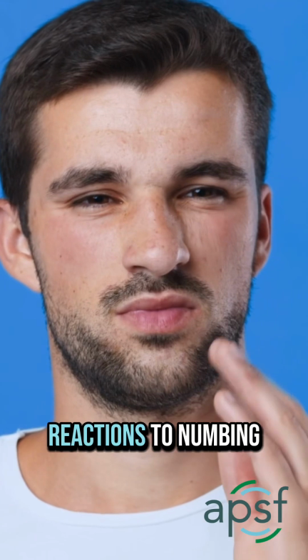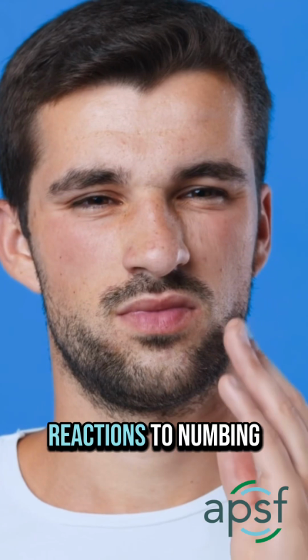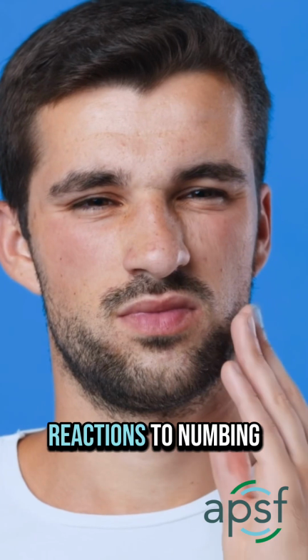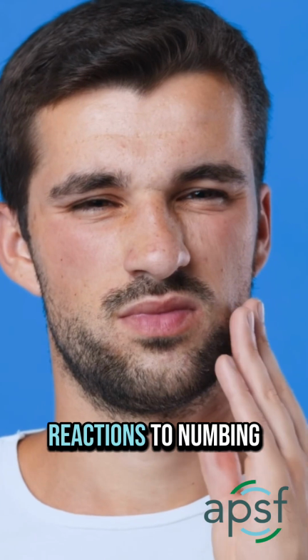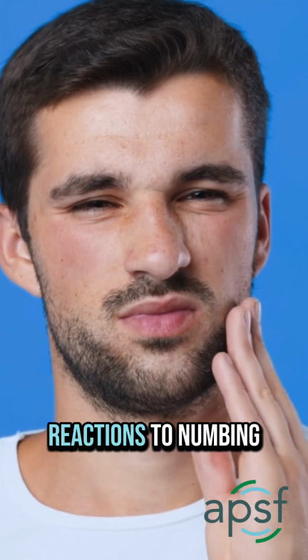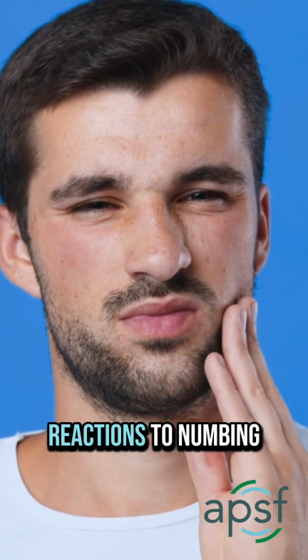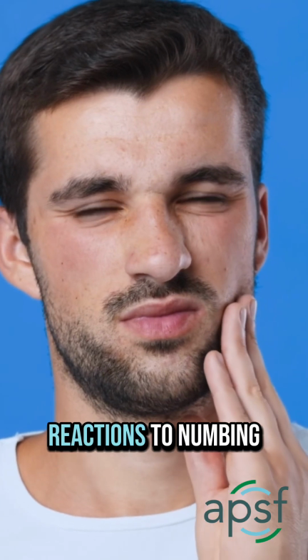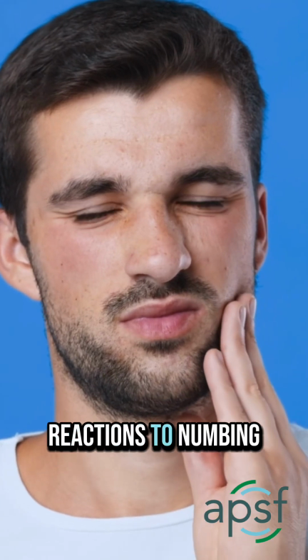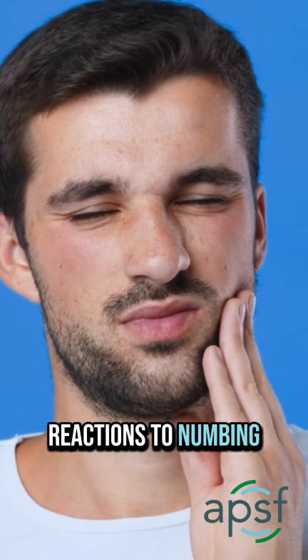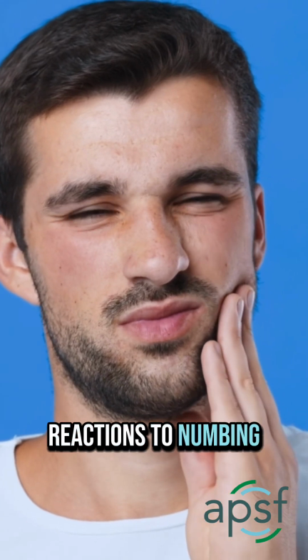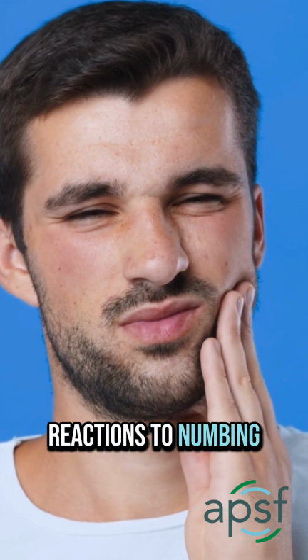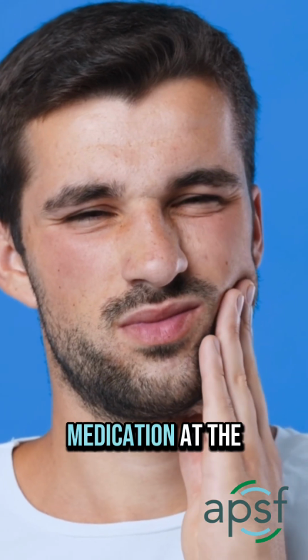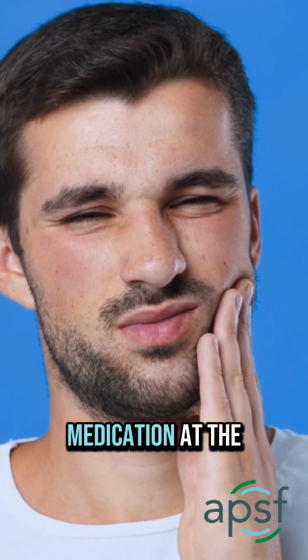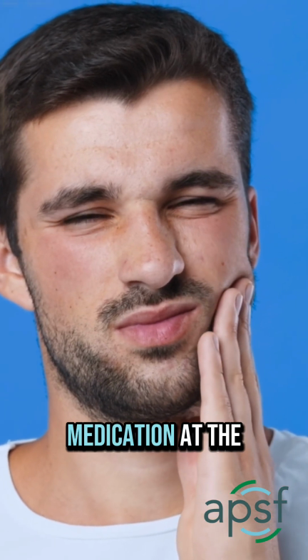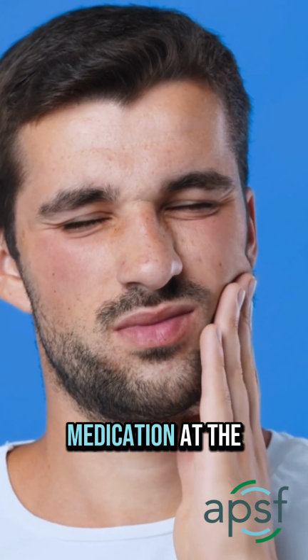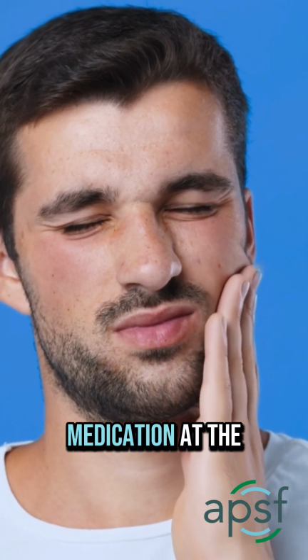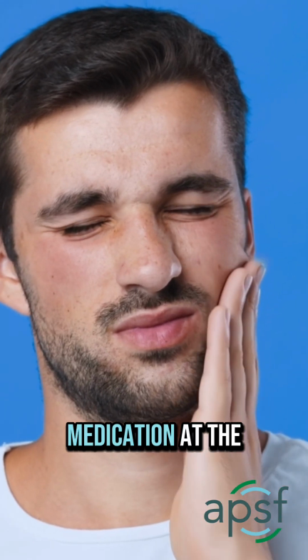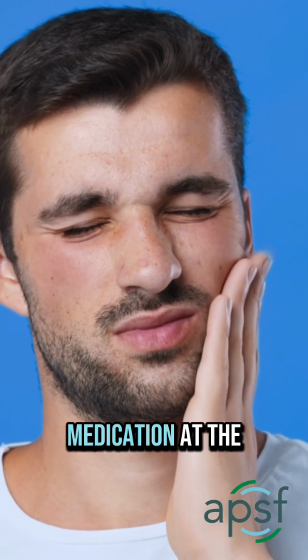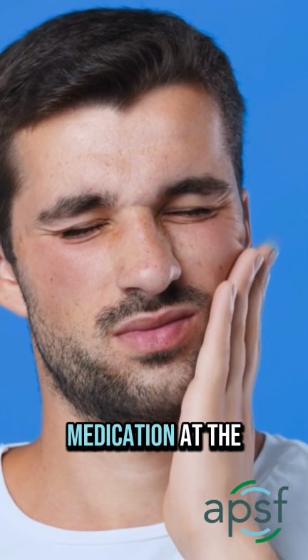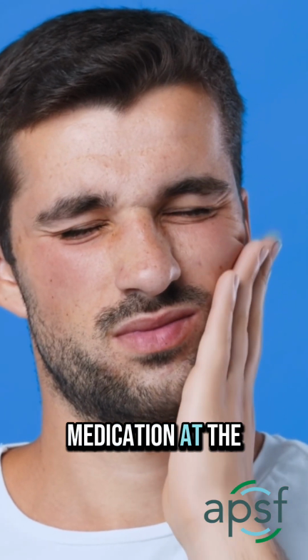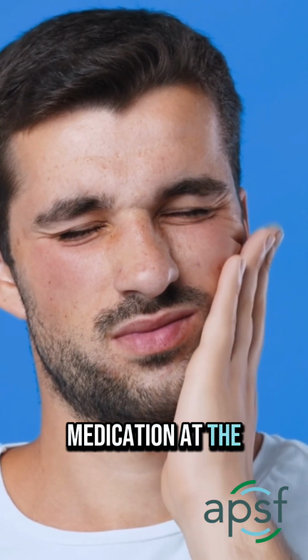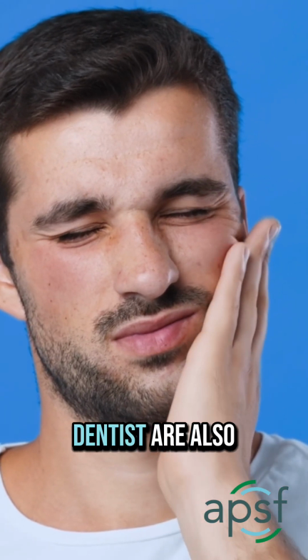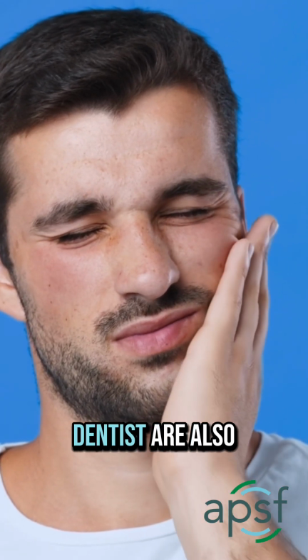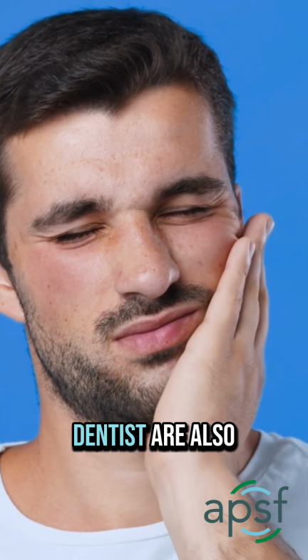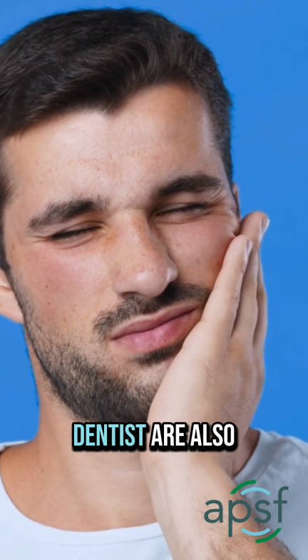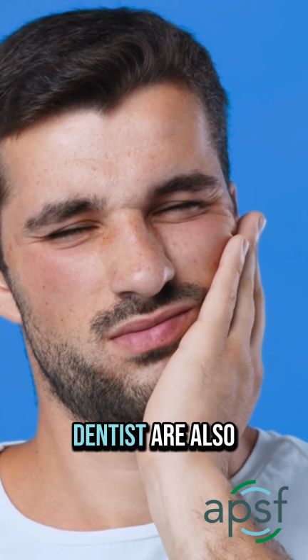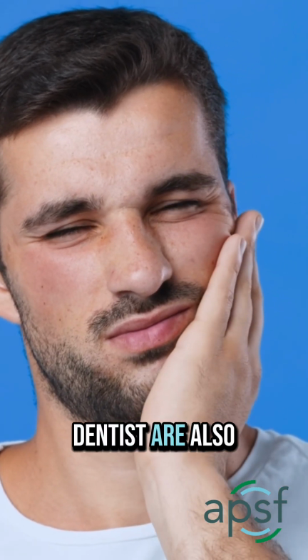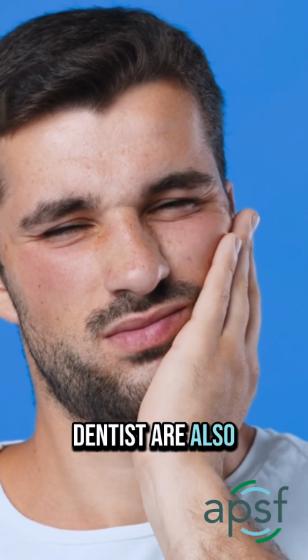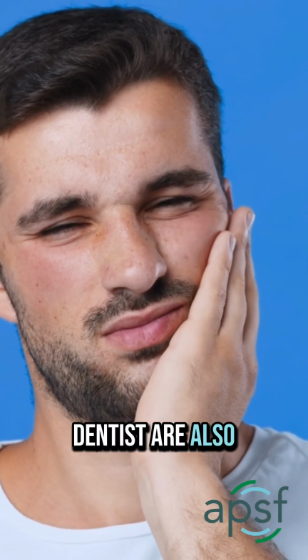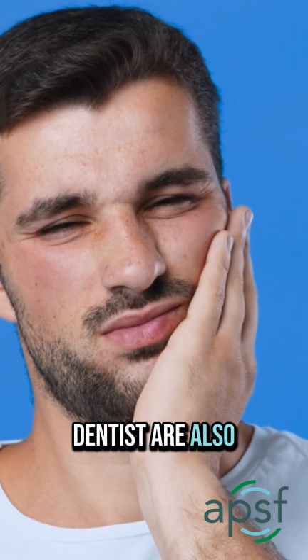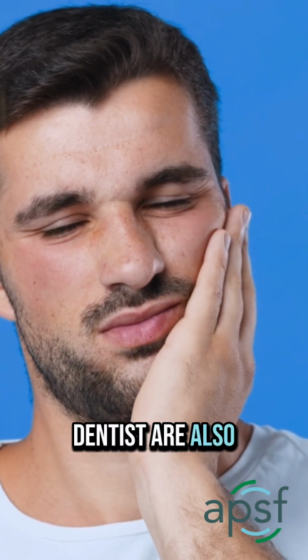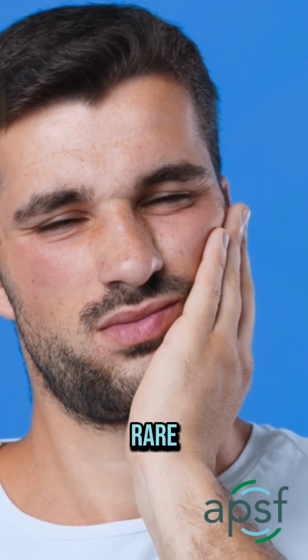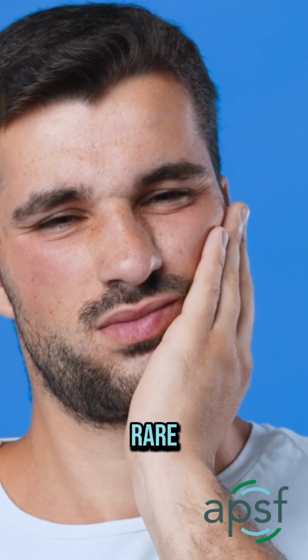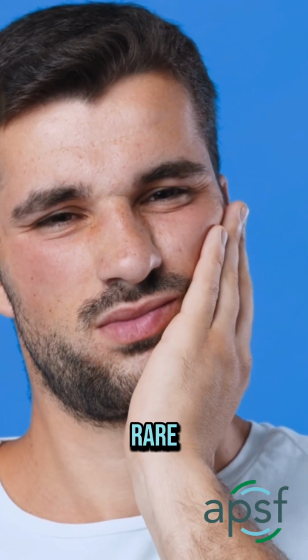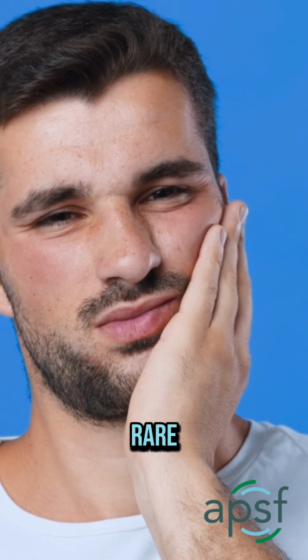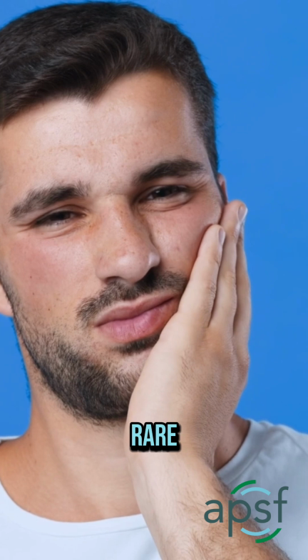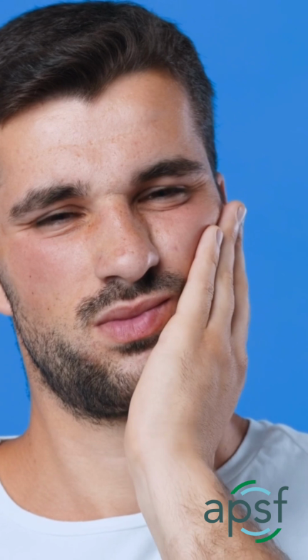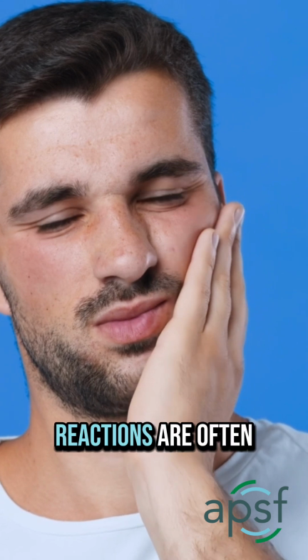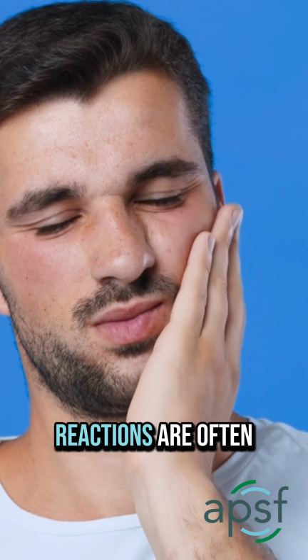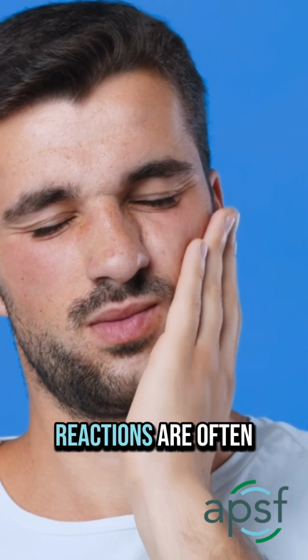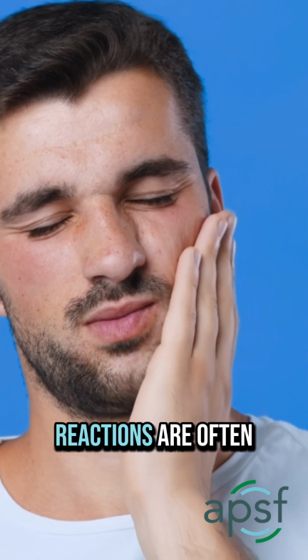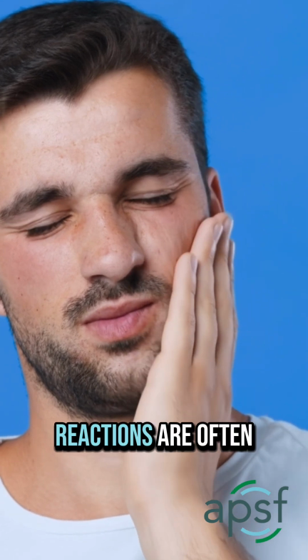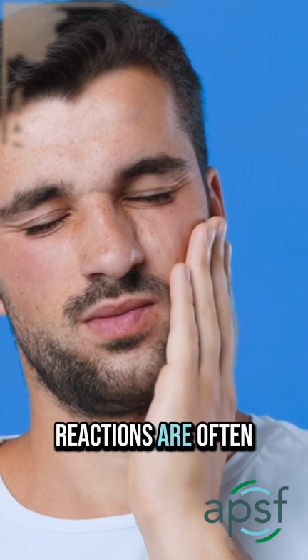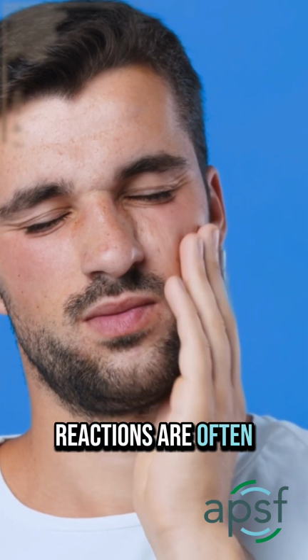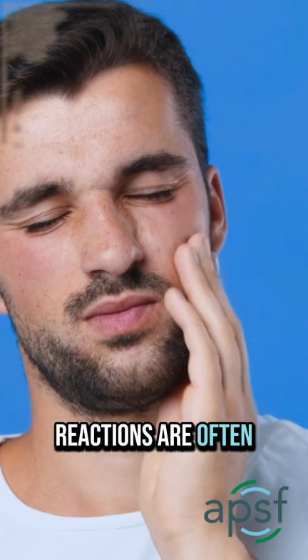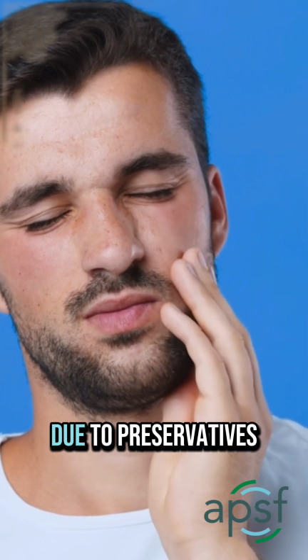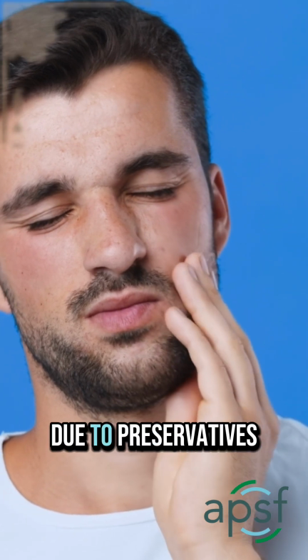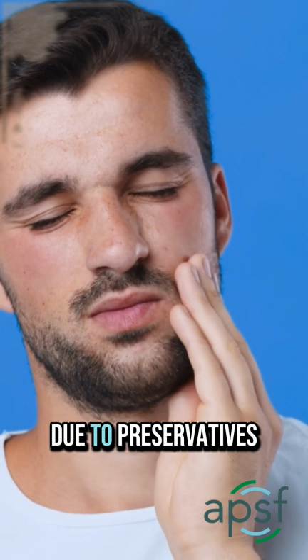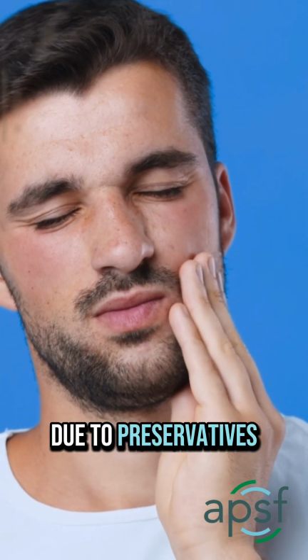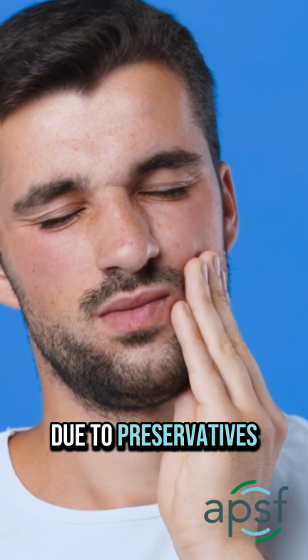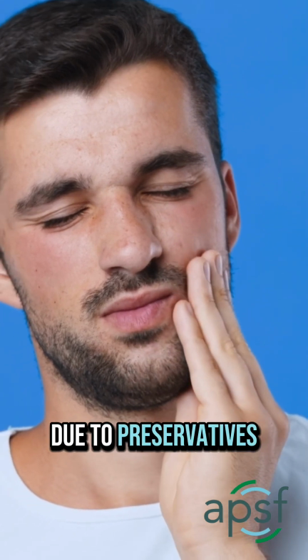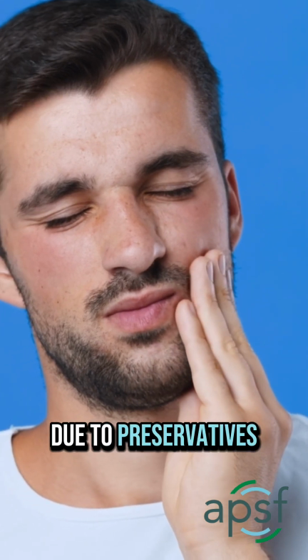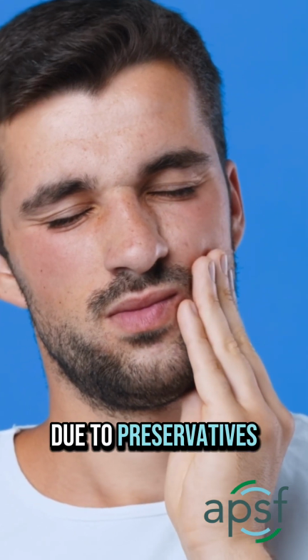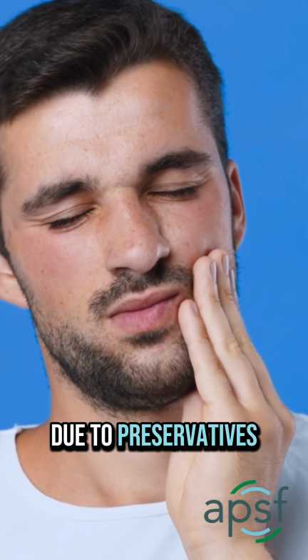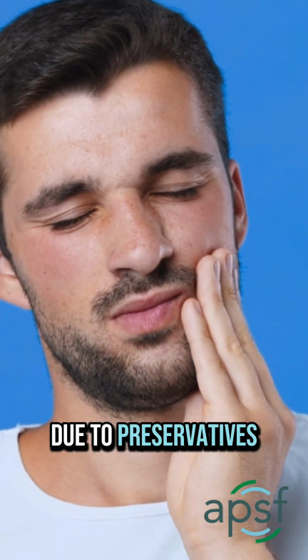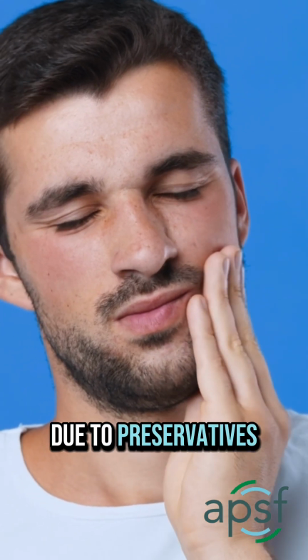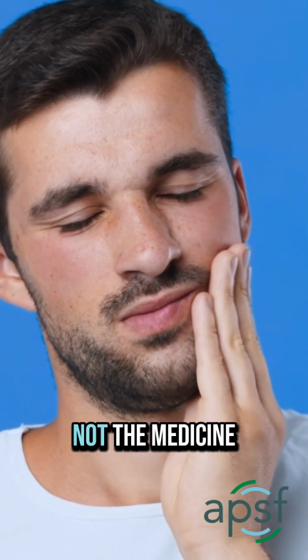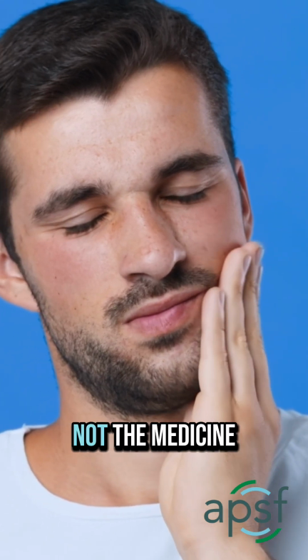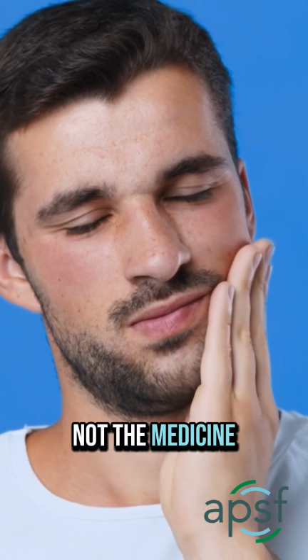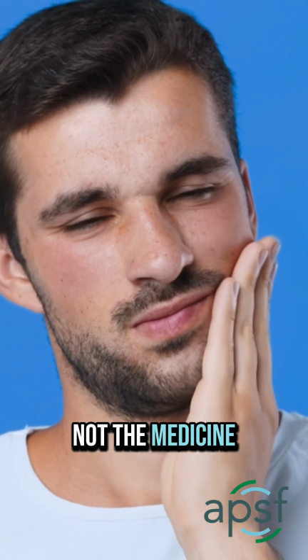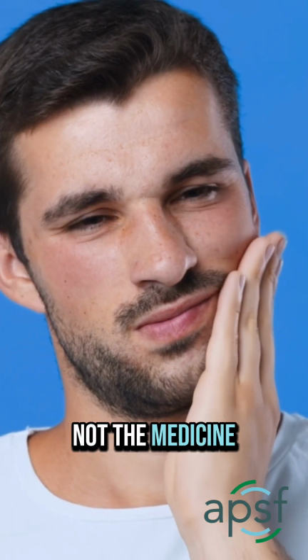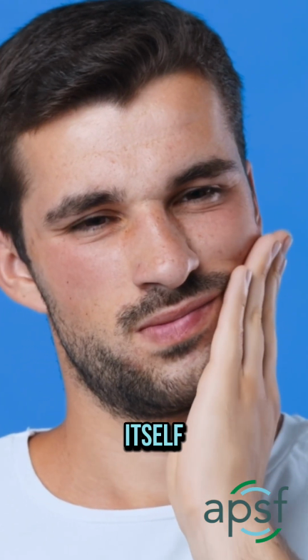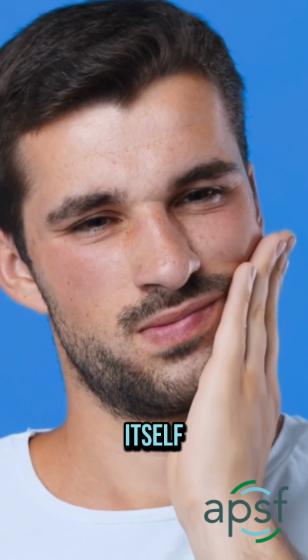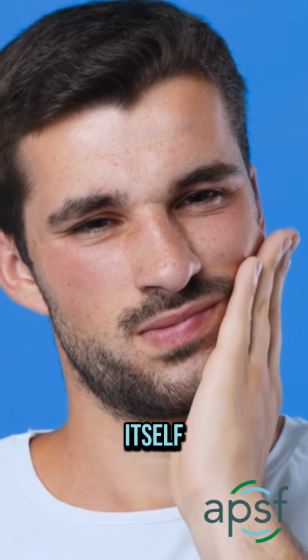Reactions to numbing medication at the dentist are also rare. Reactions are often due to preservatives, not the medicine itself.